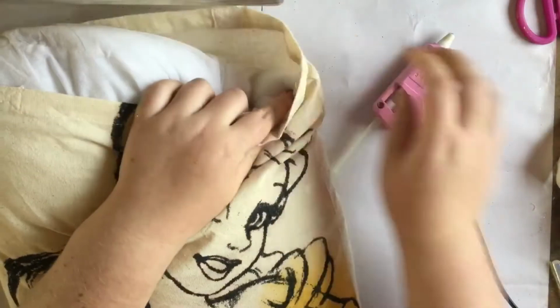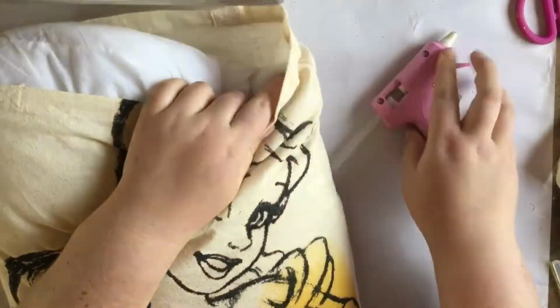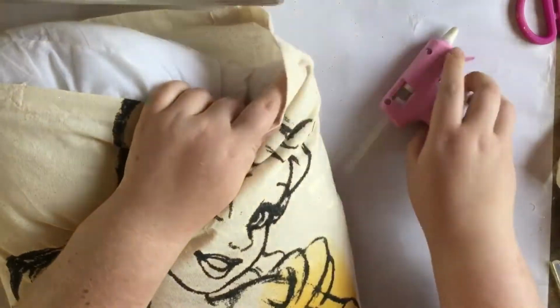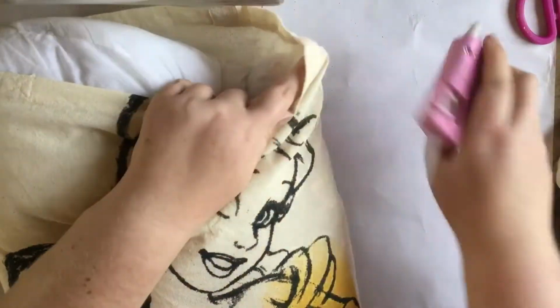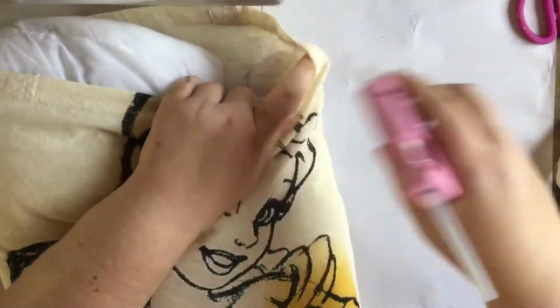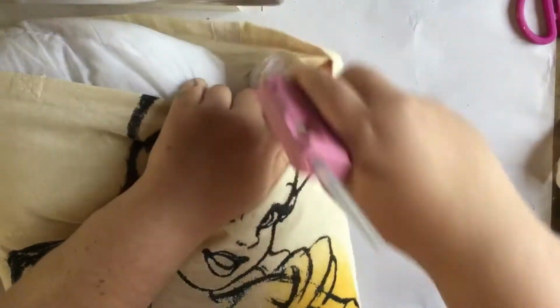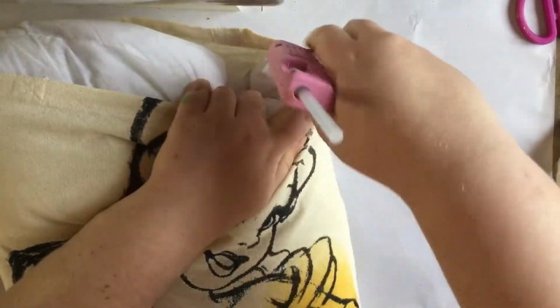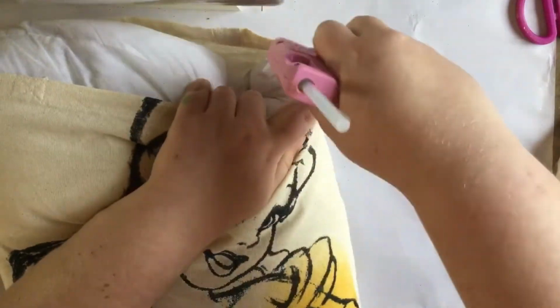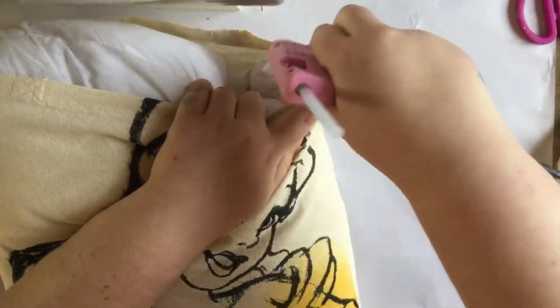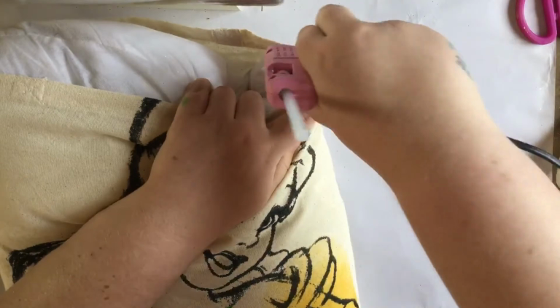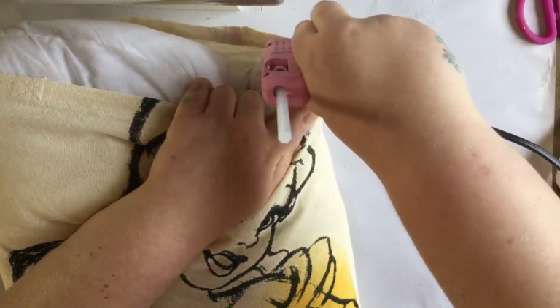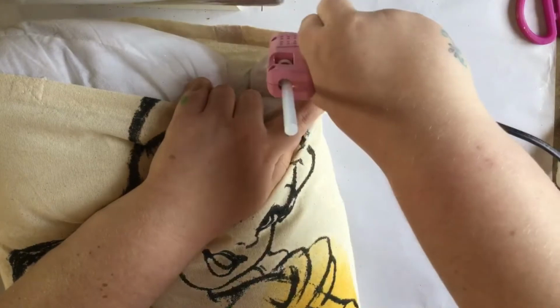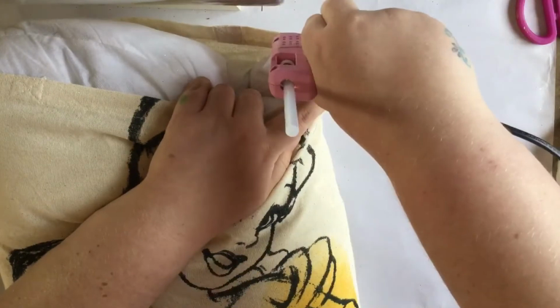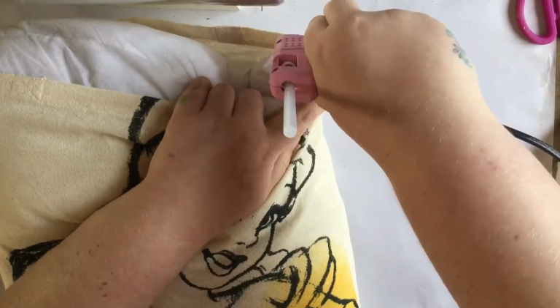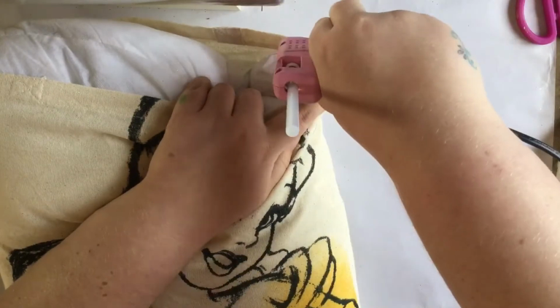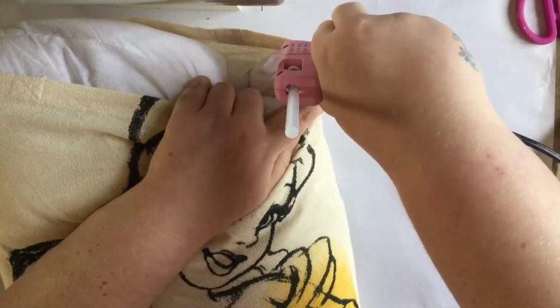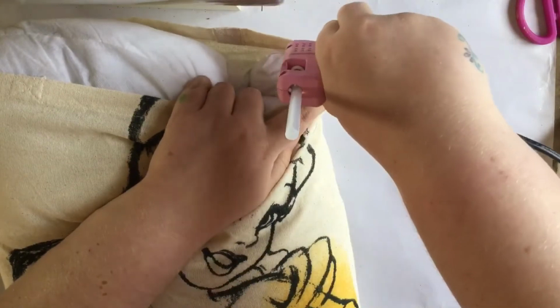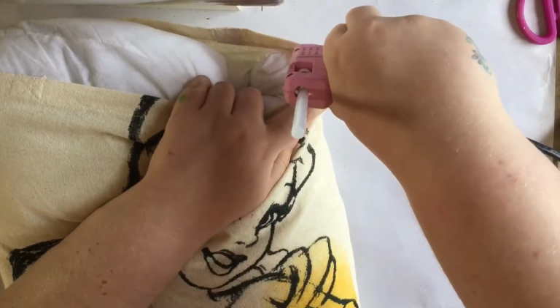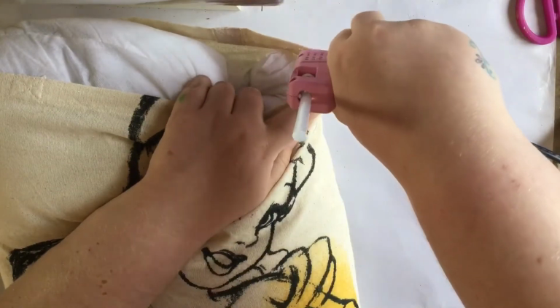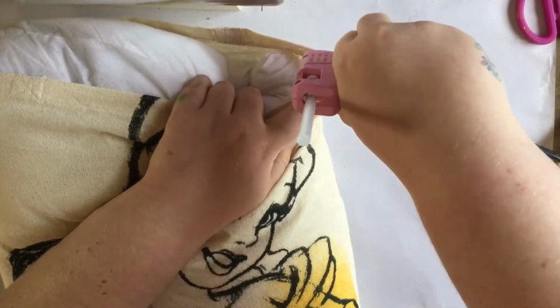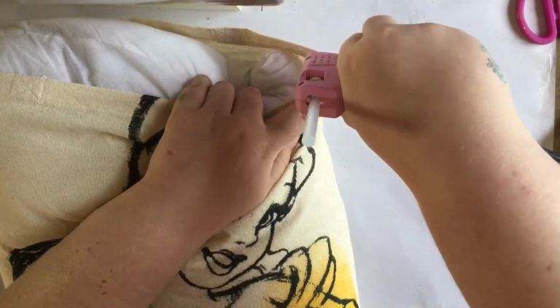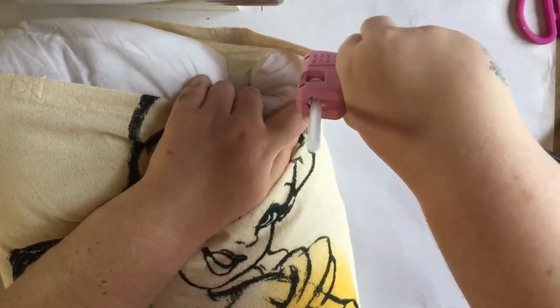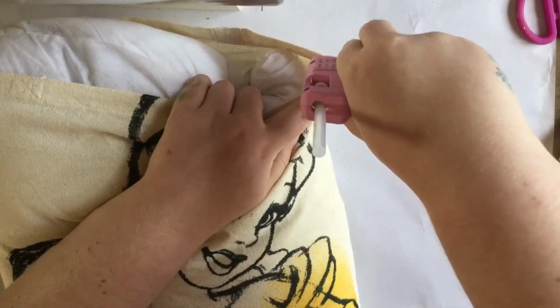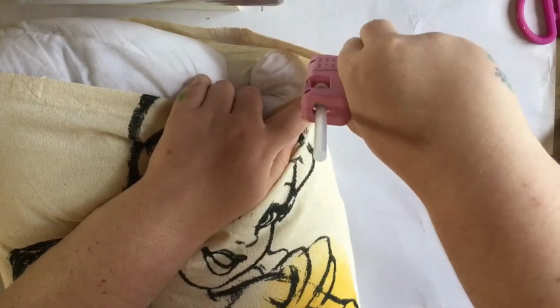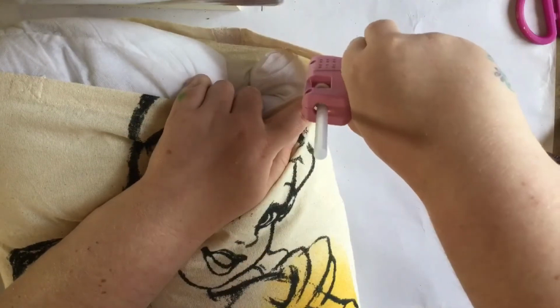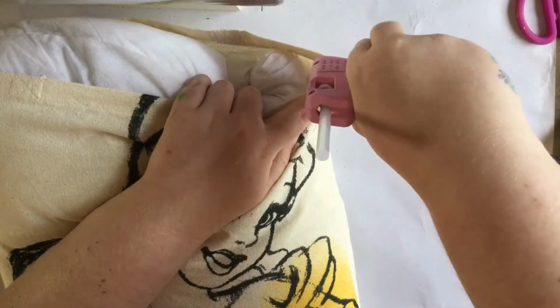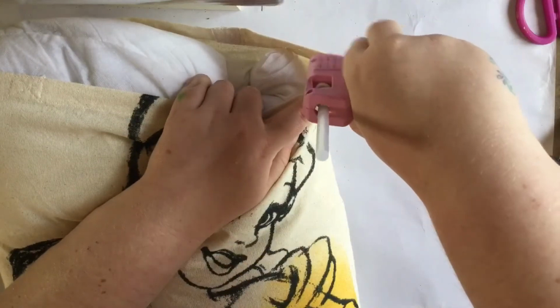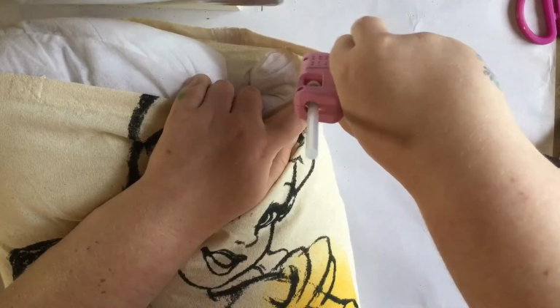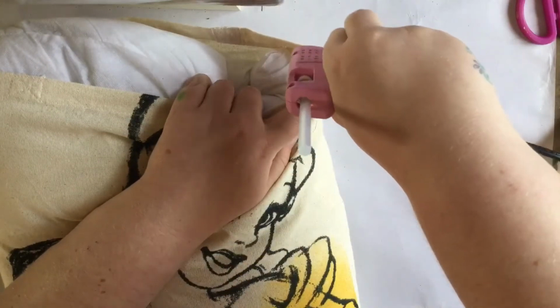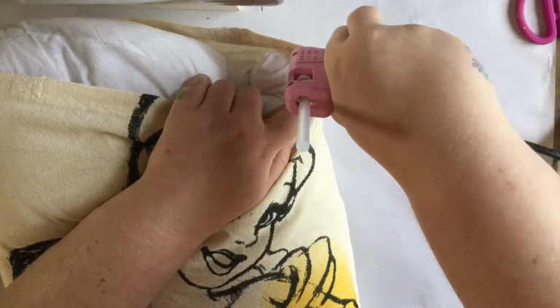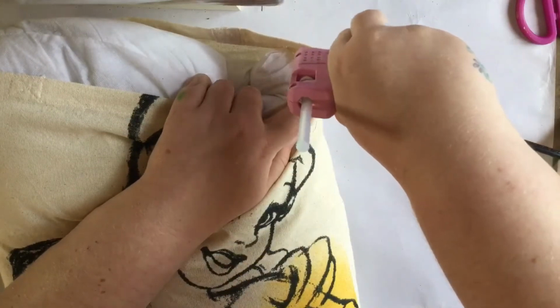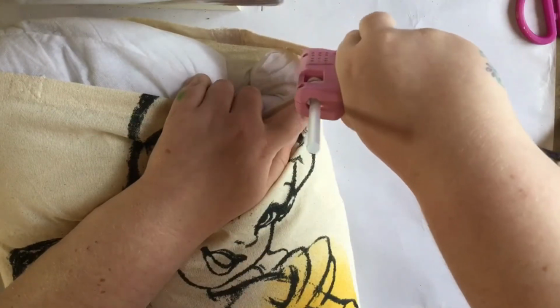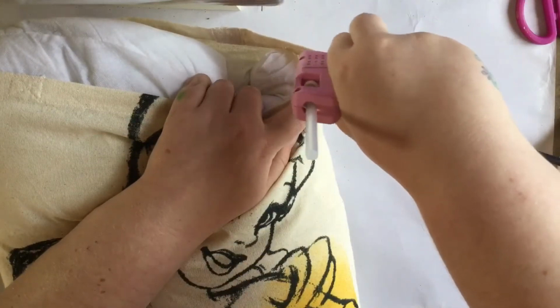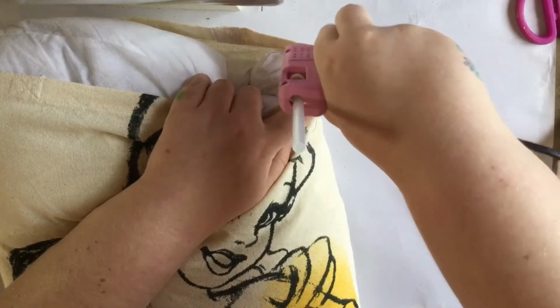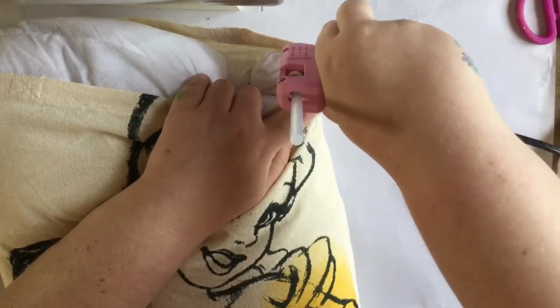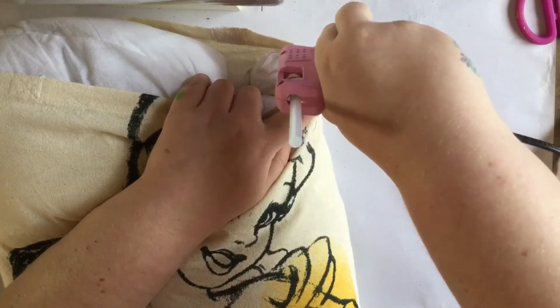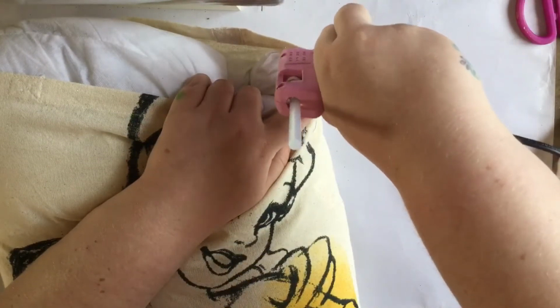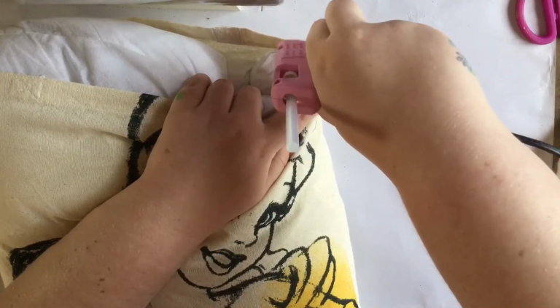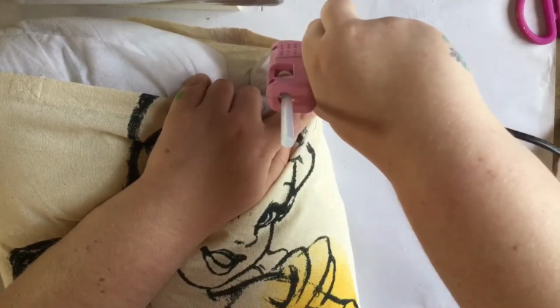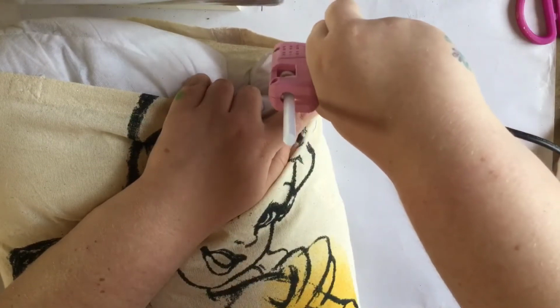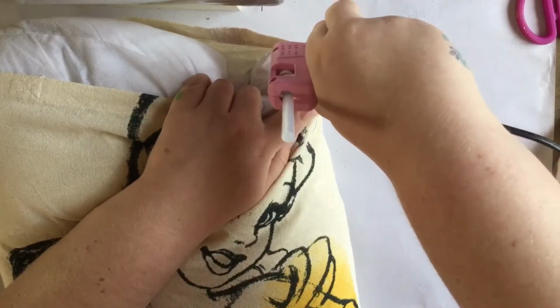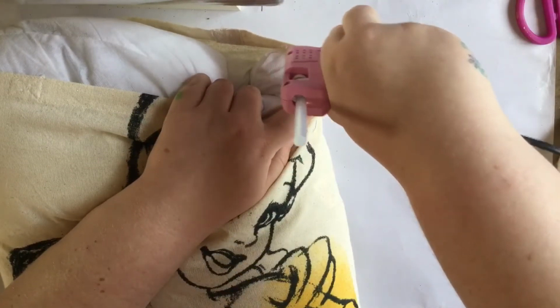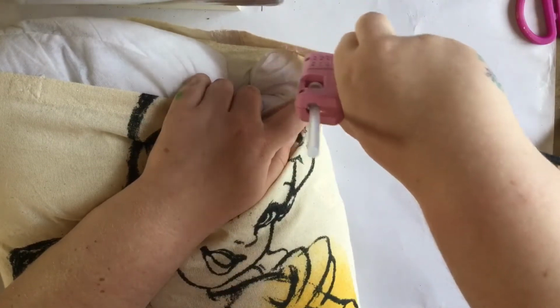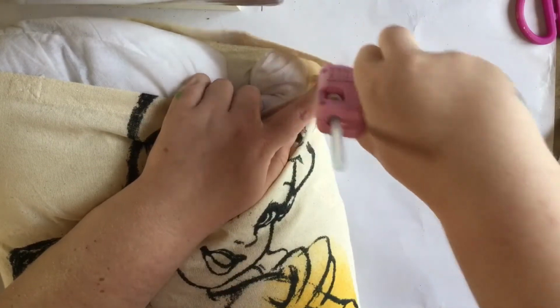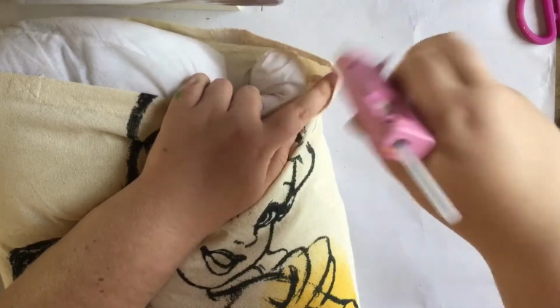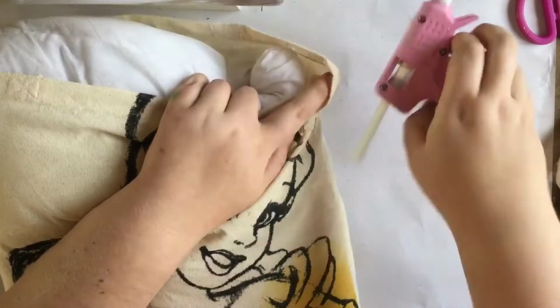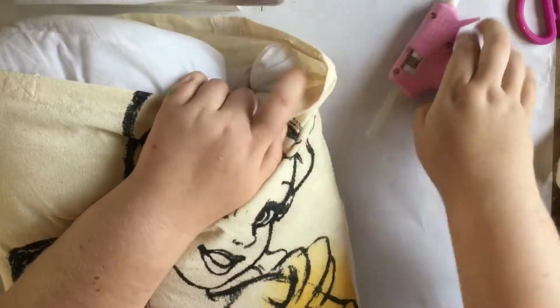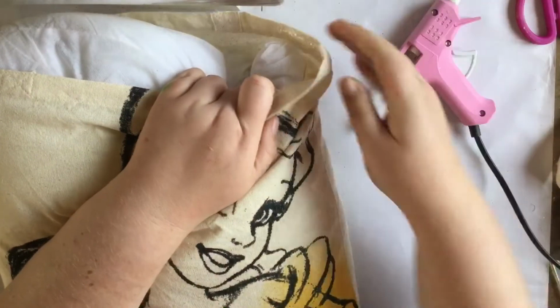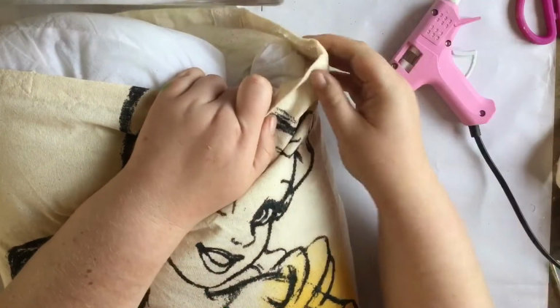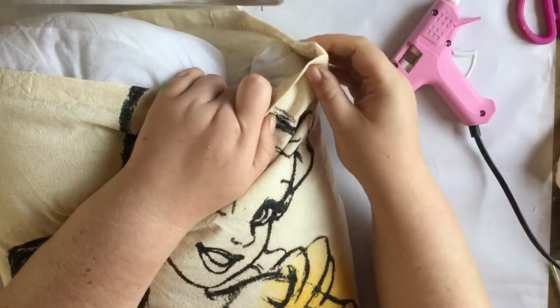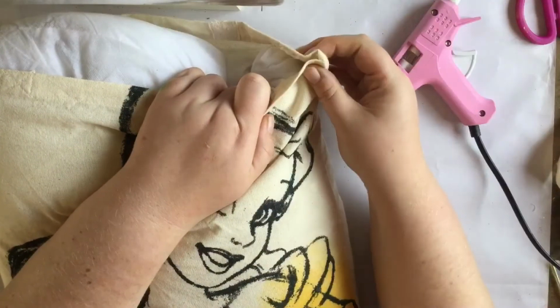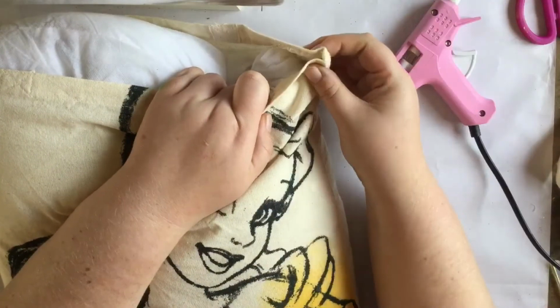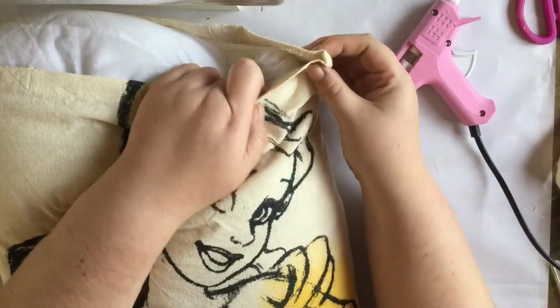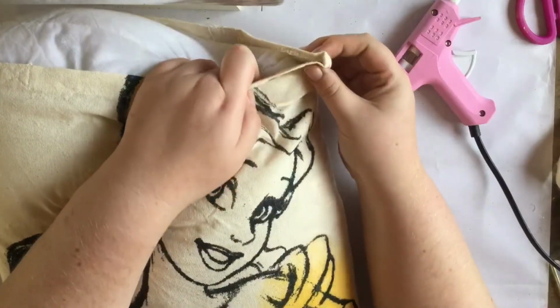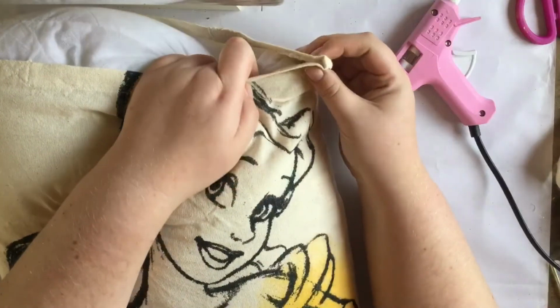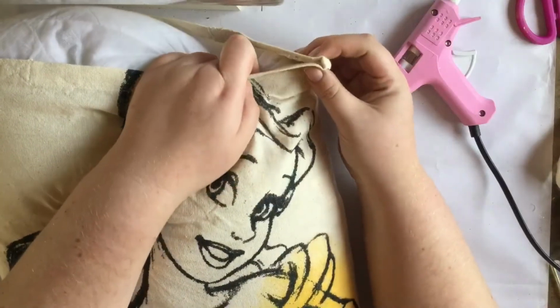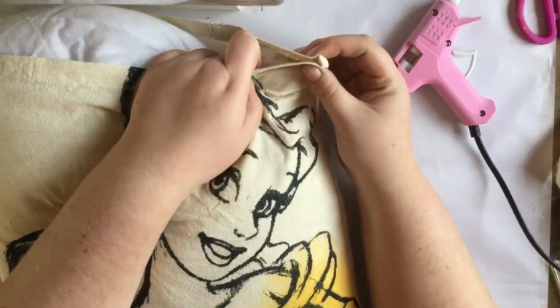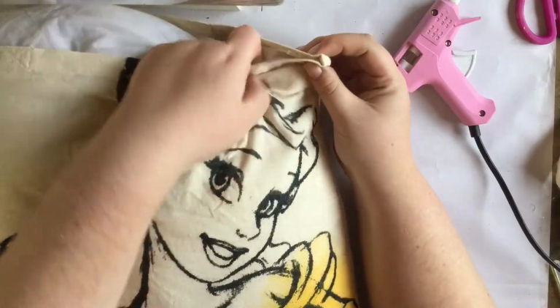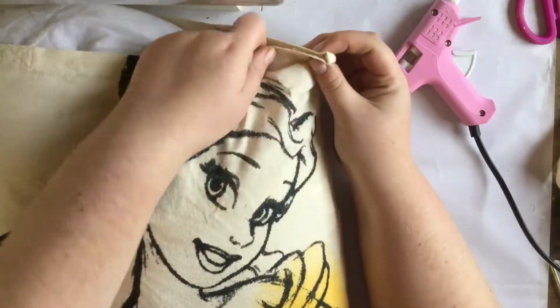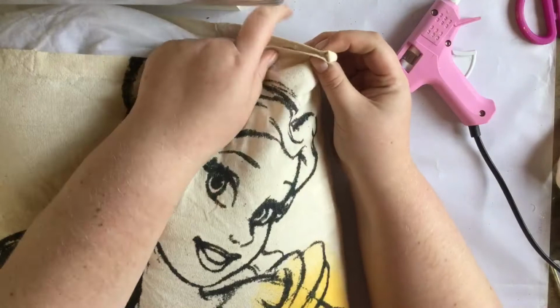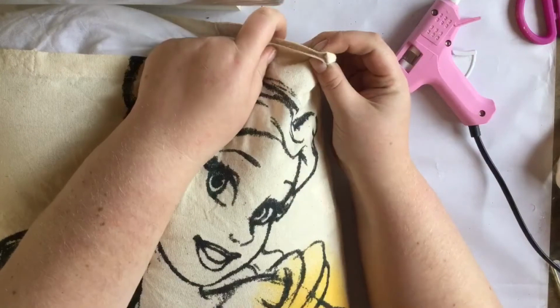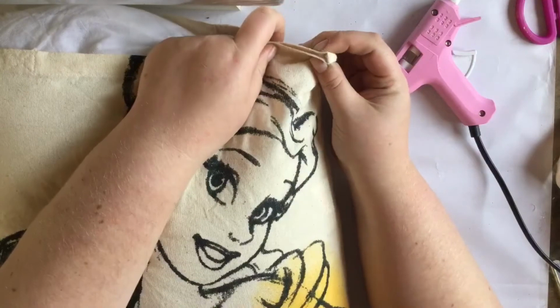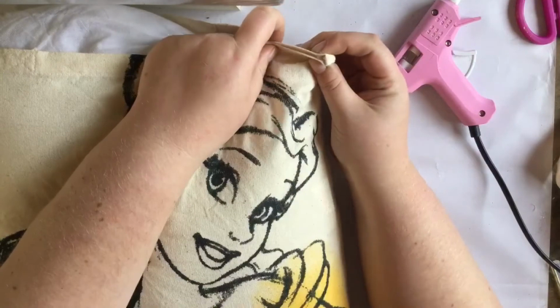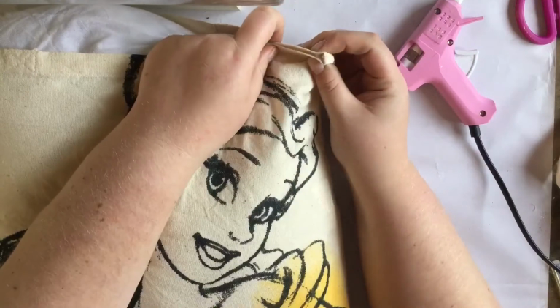Lastly, I glued the top of the bag using the glue gun, doing about 2 inches at a time and making sure it was completely sealed.